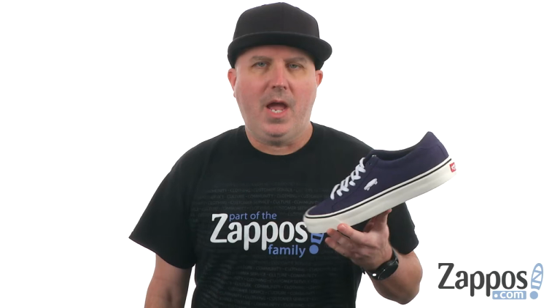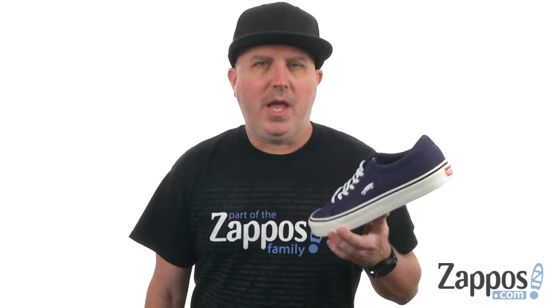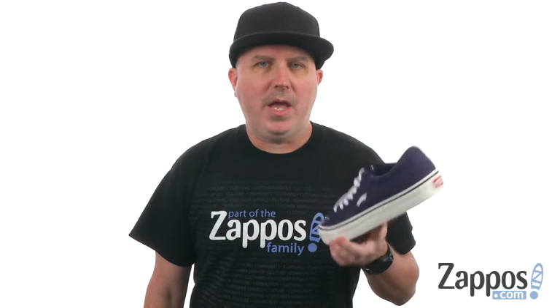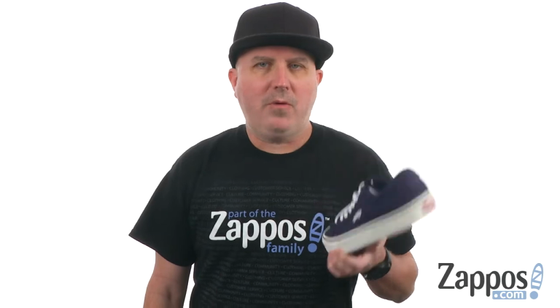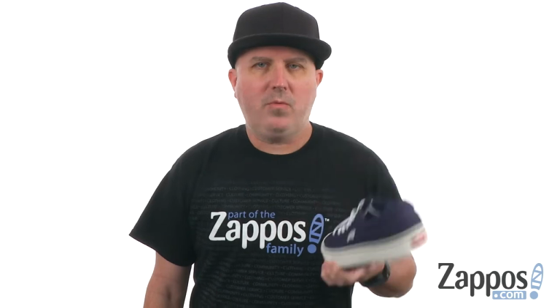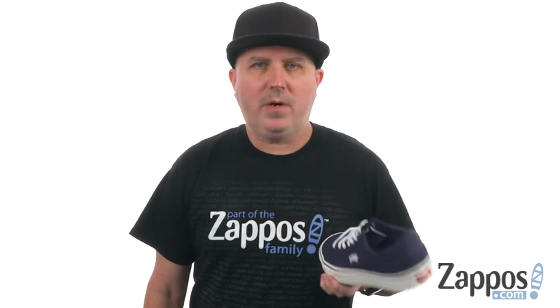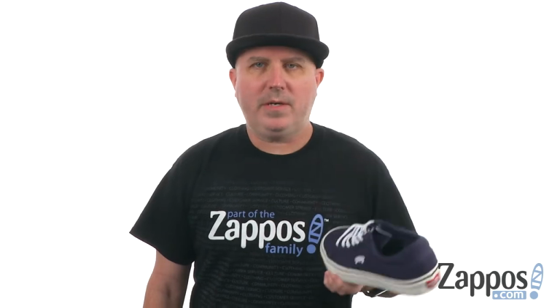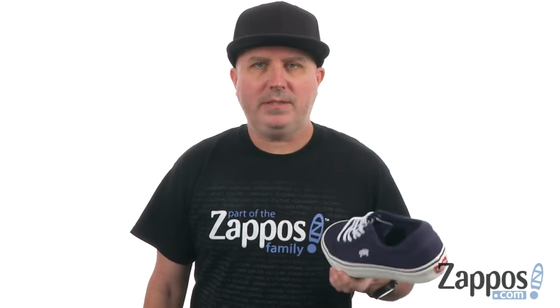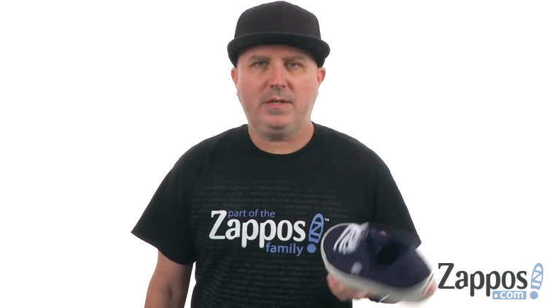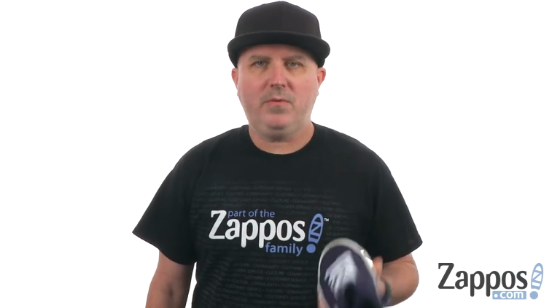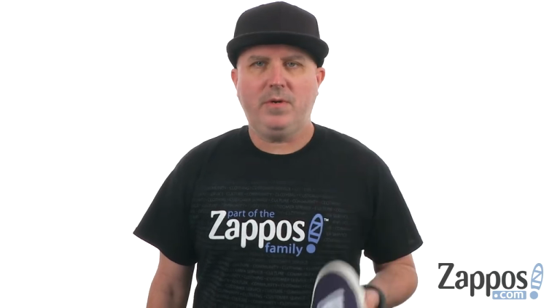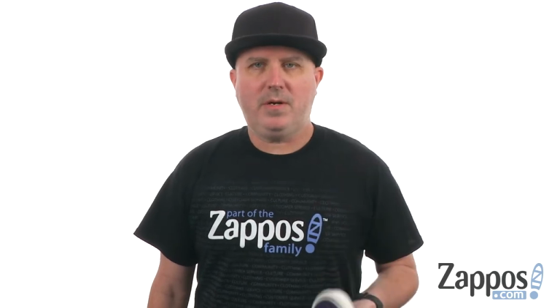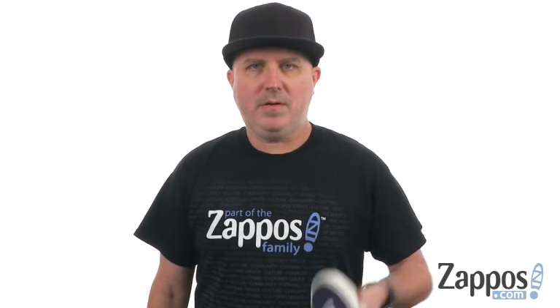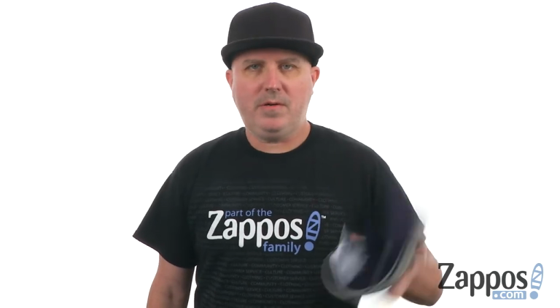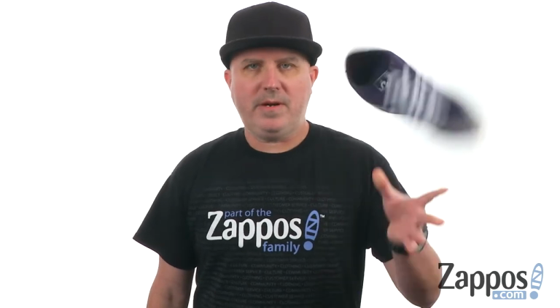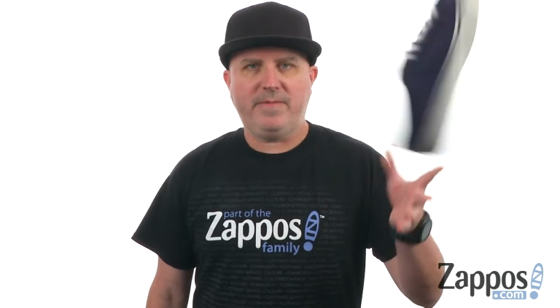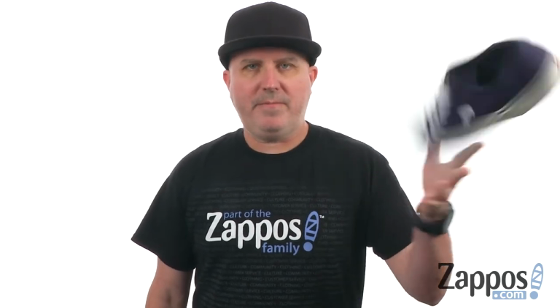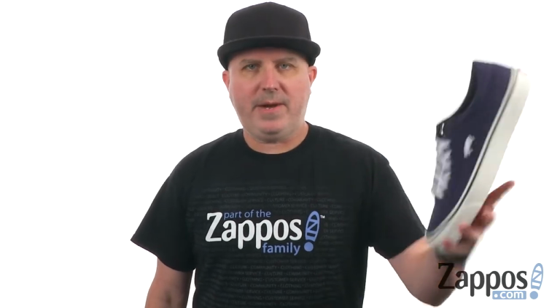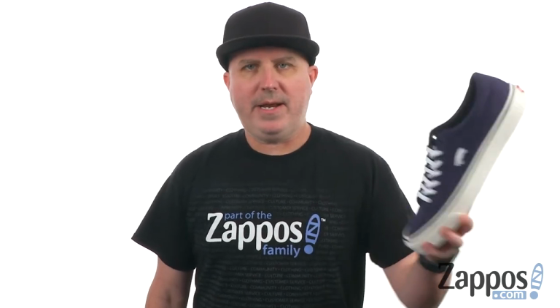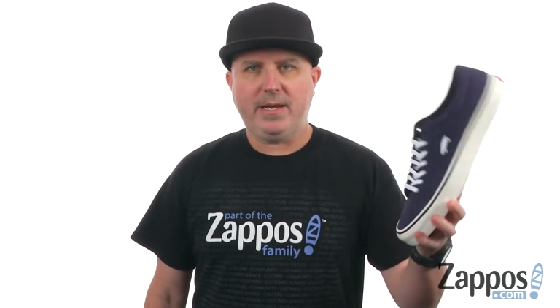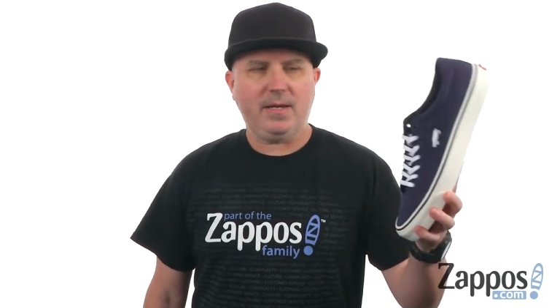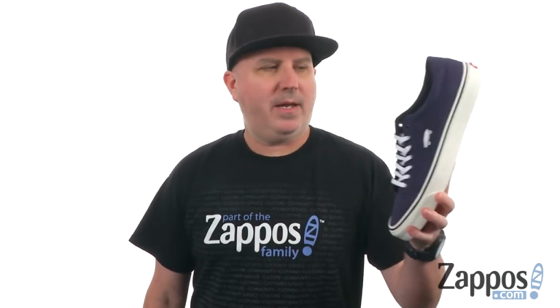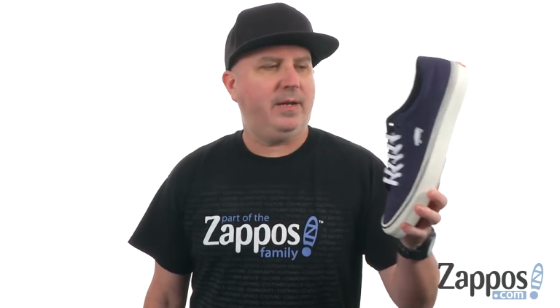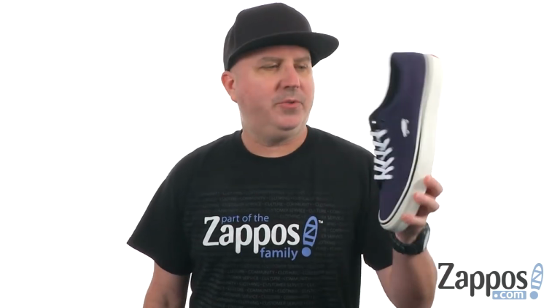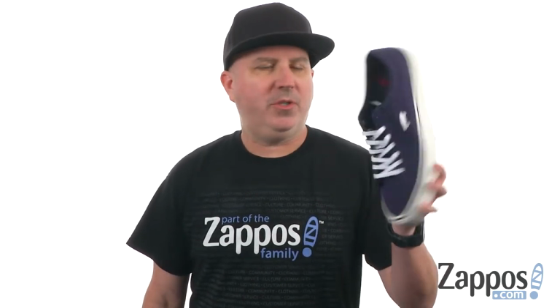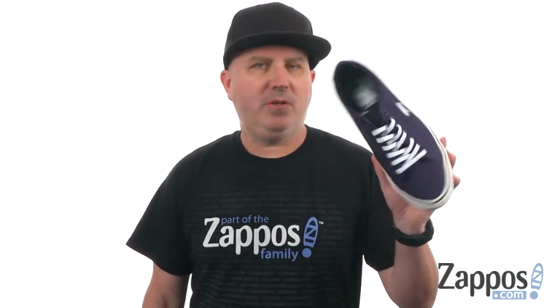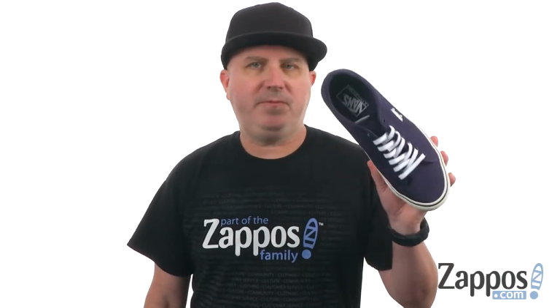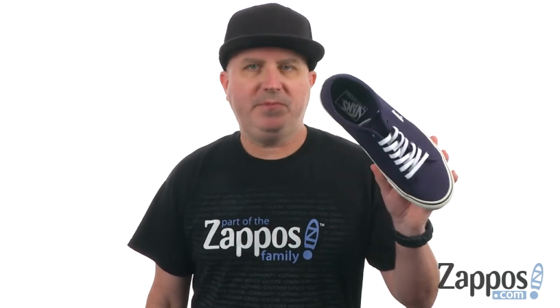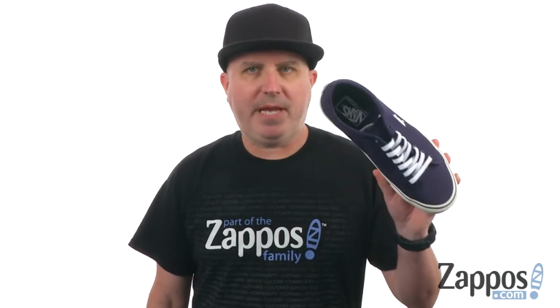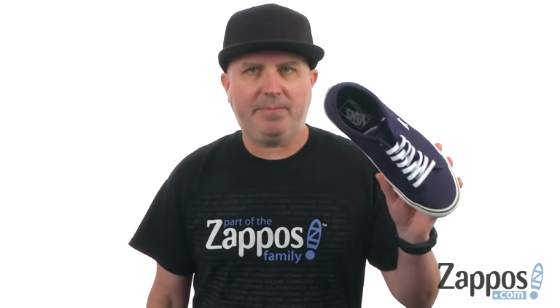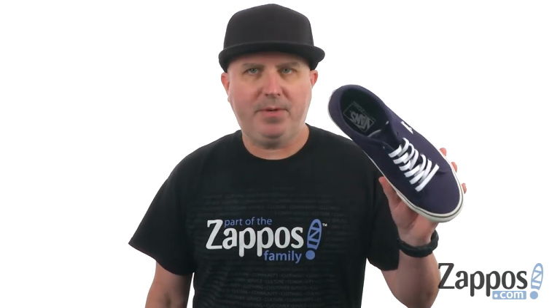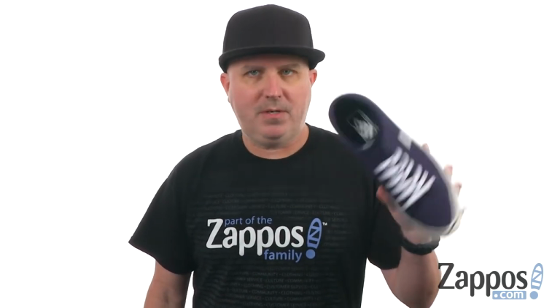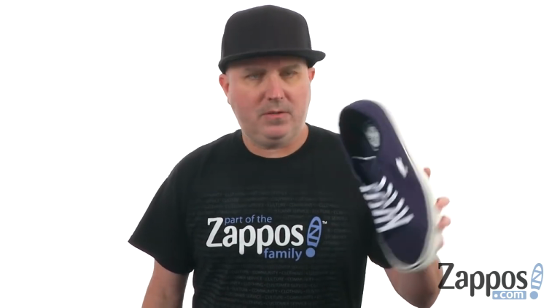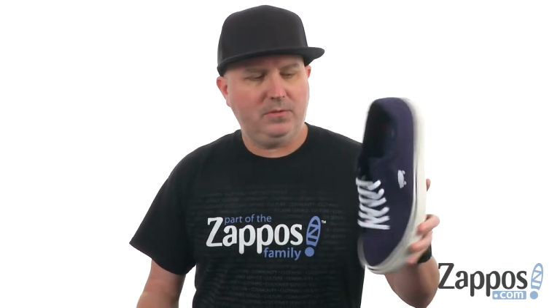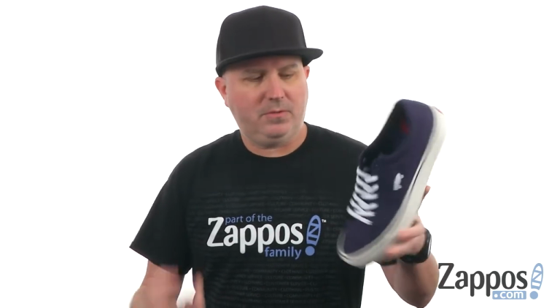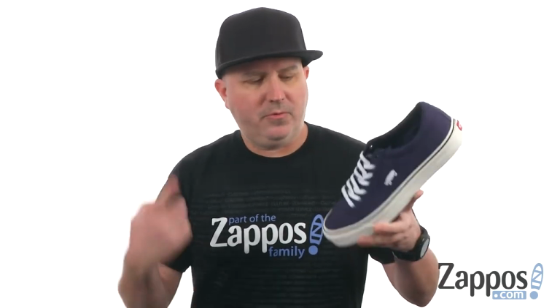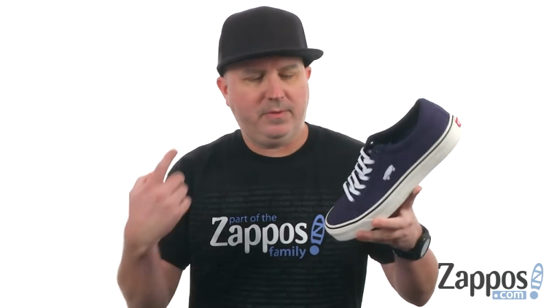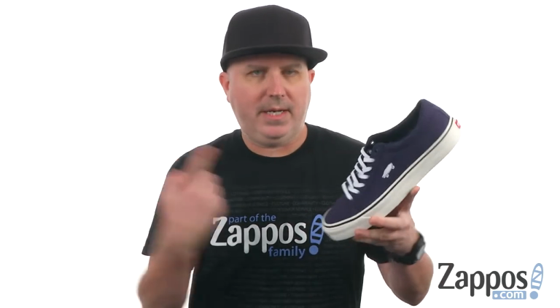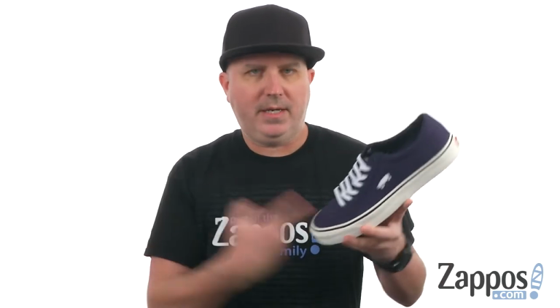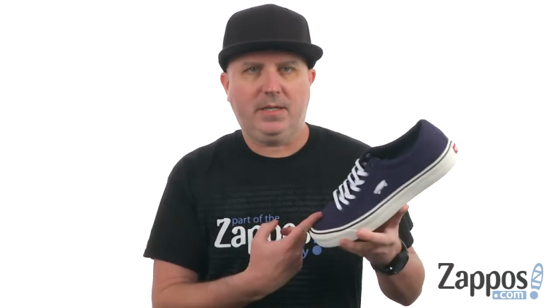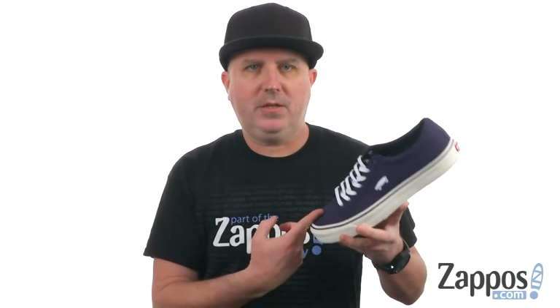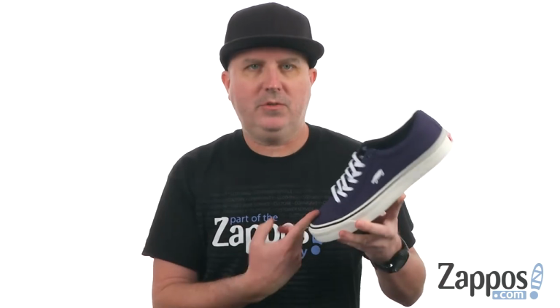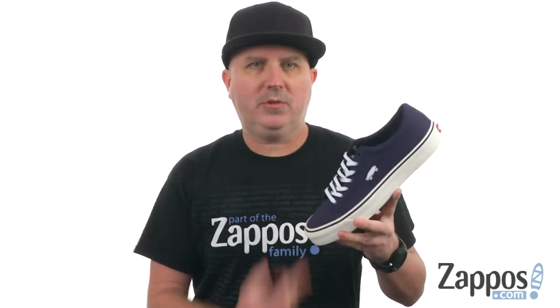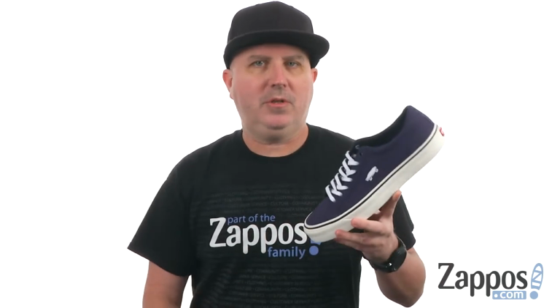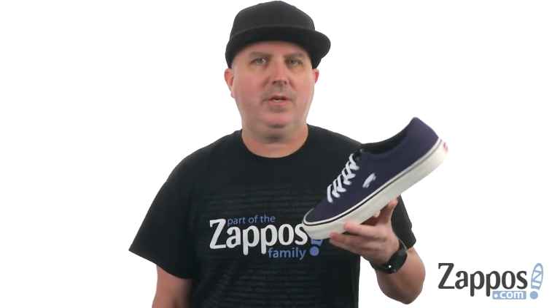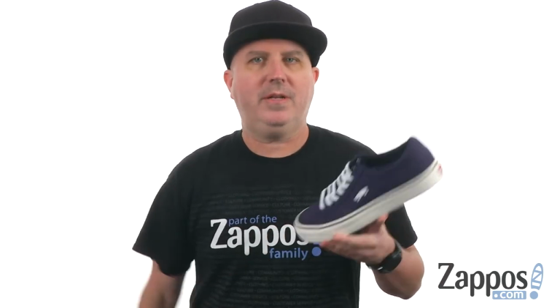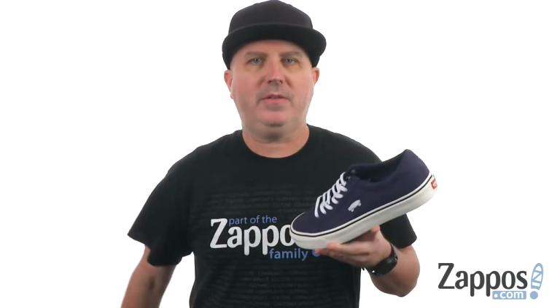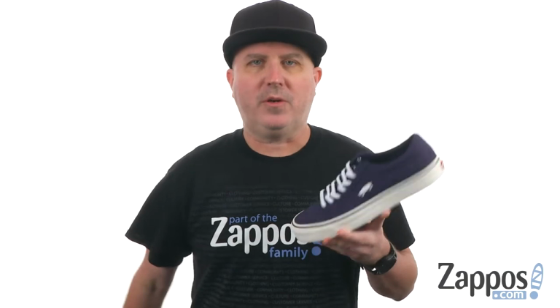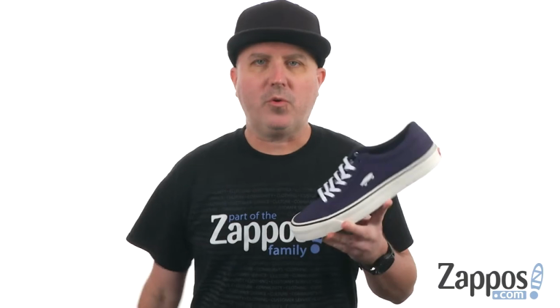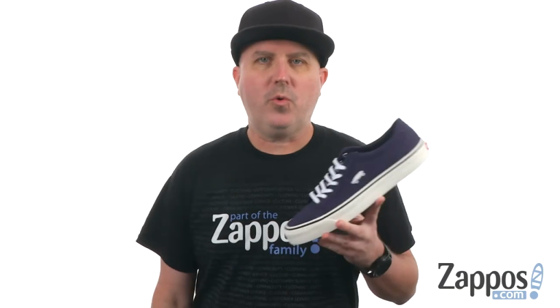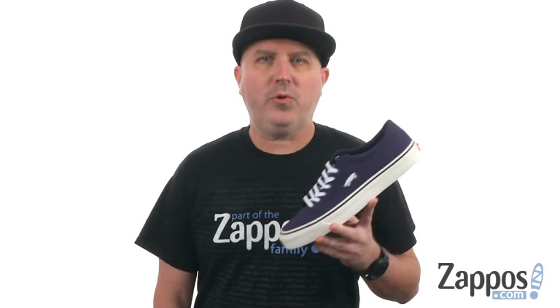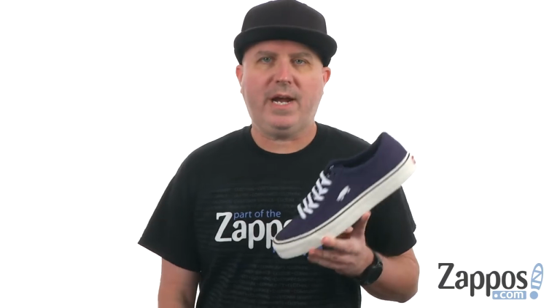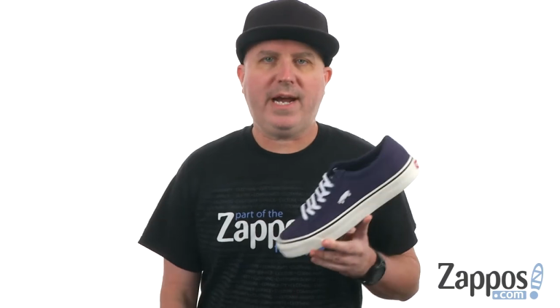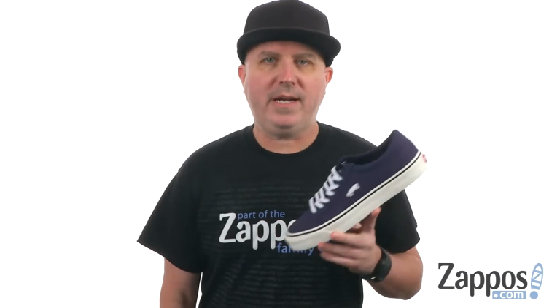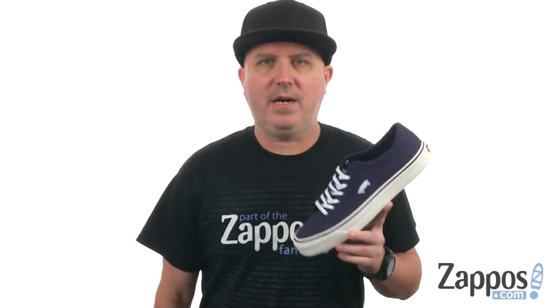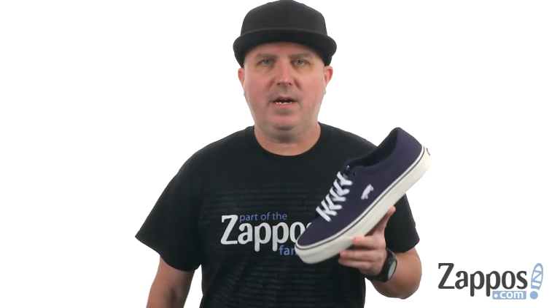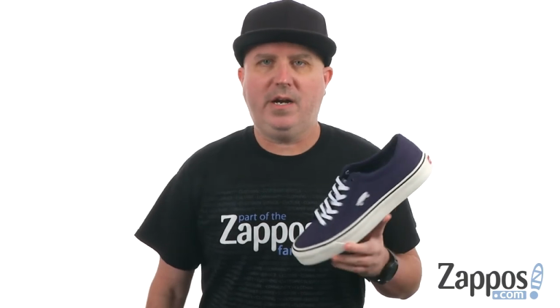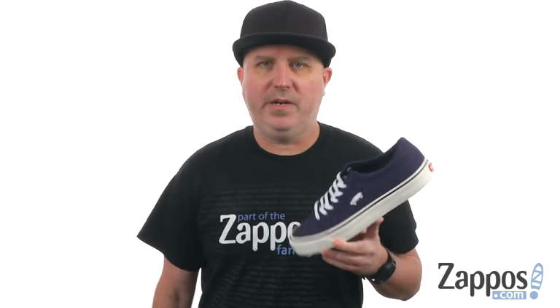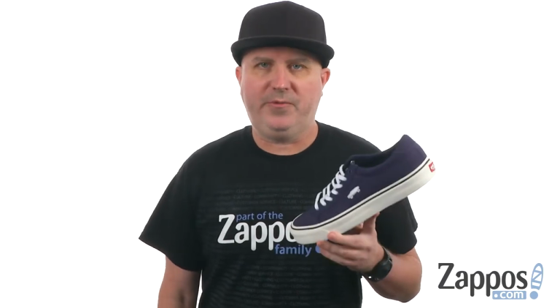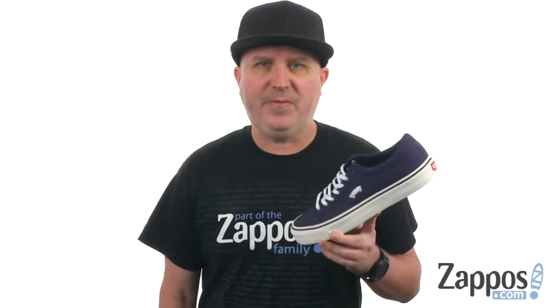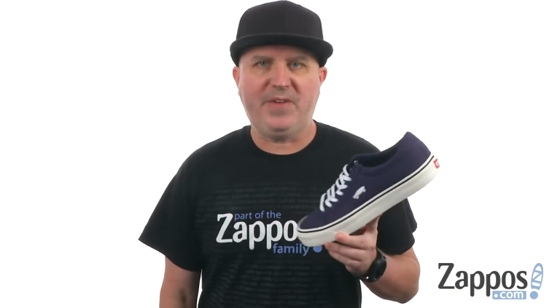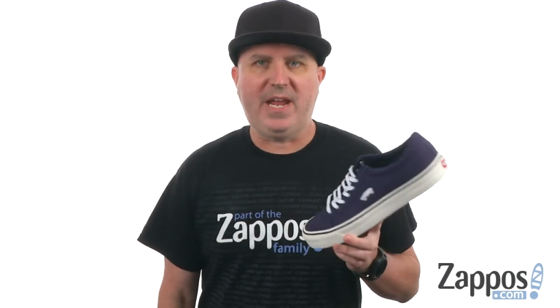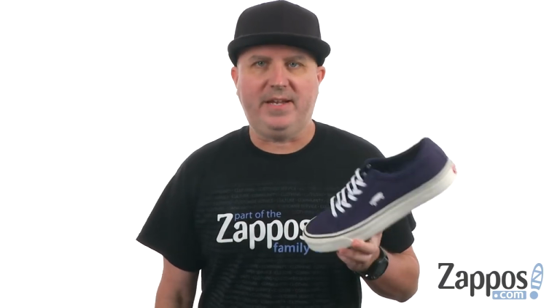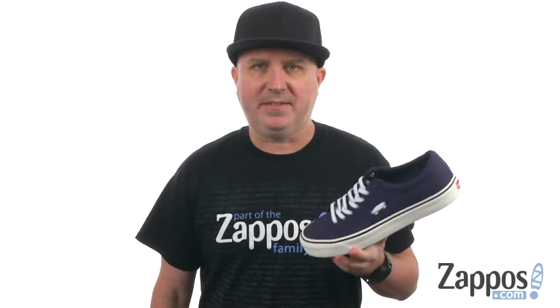Hey, what is going on everybody? I'm Joe from Zappos and we're taking a closer look at the Court Icon from Vans.